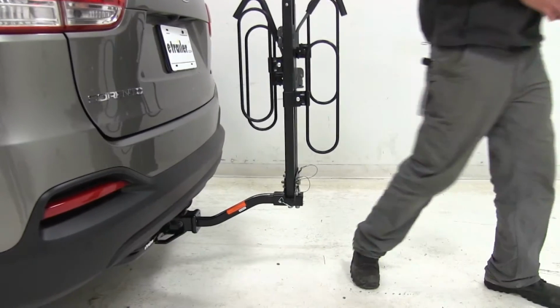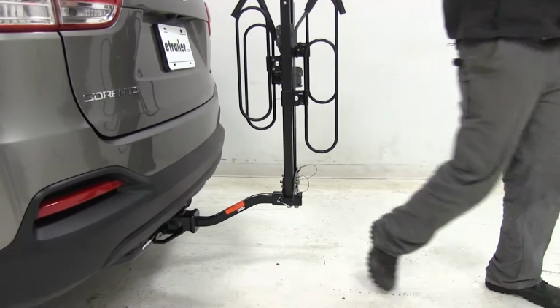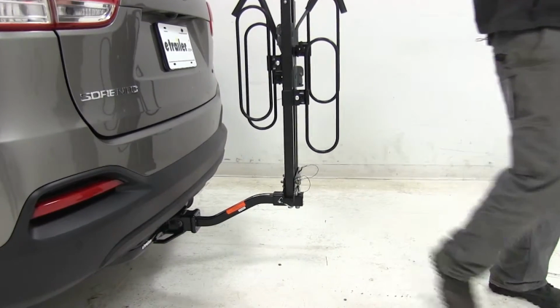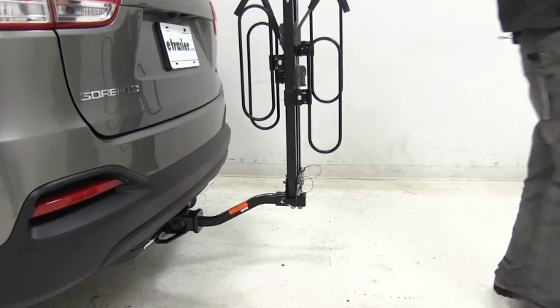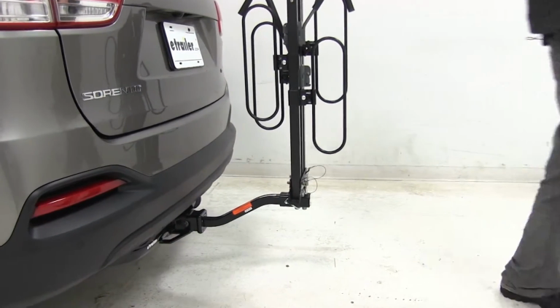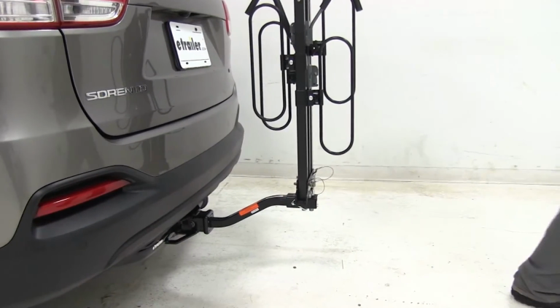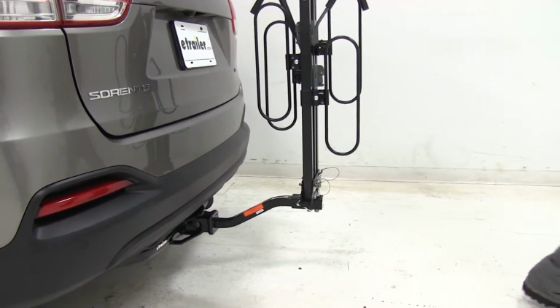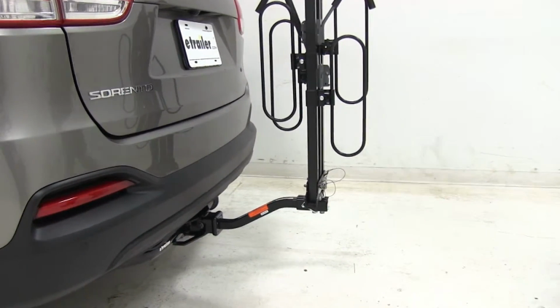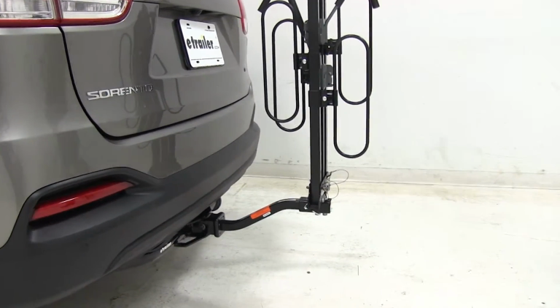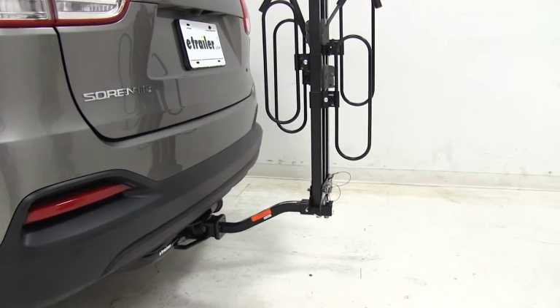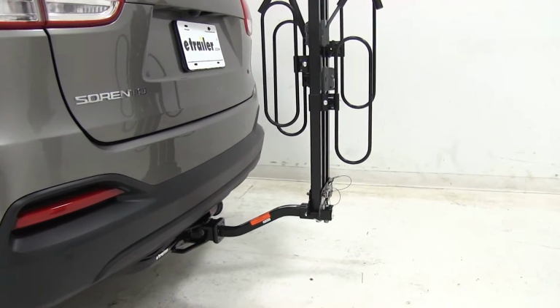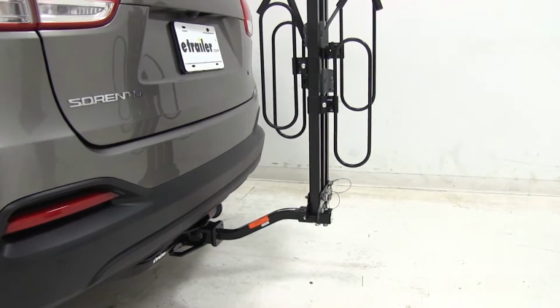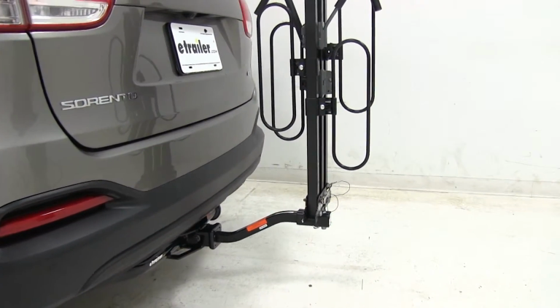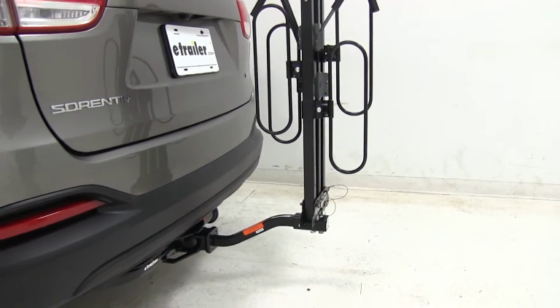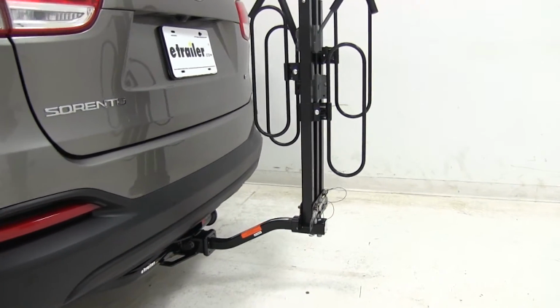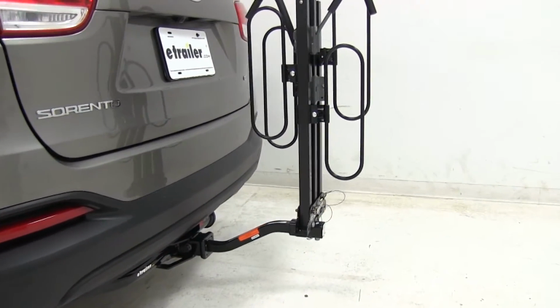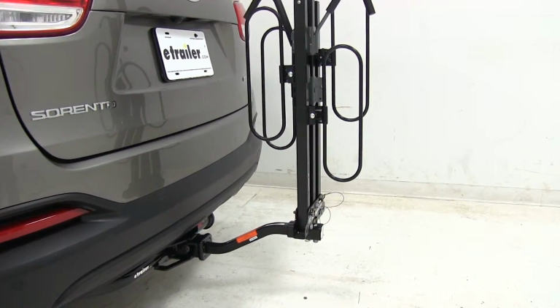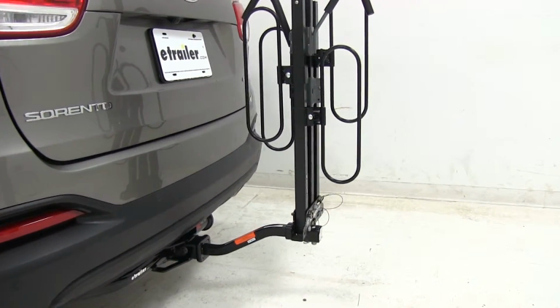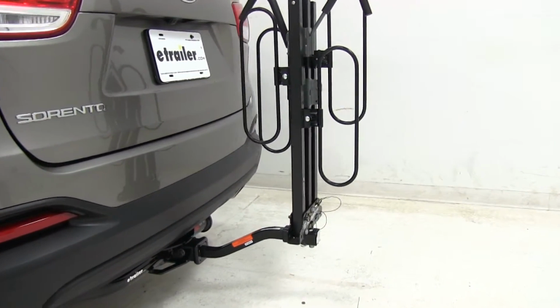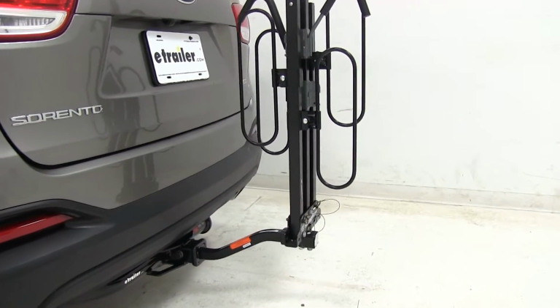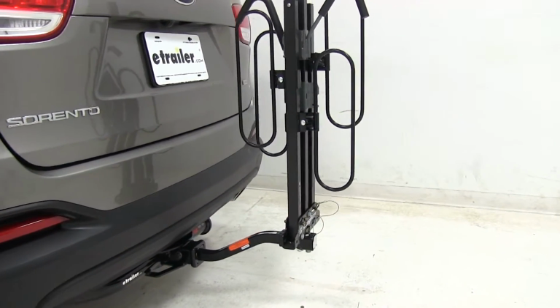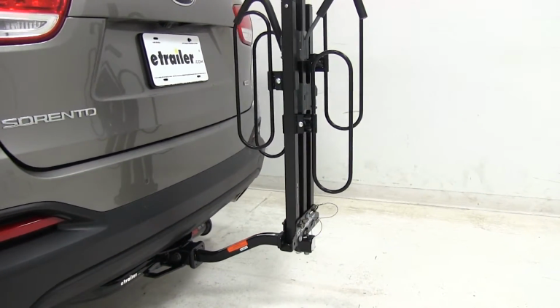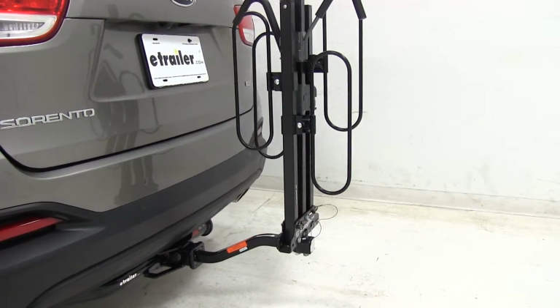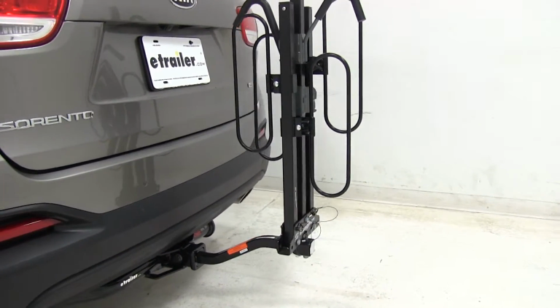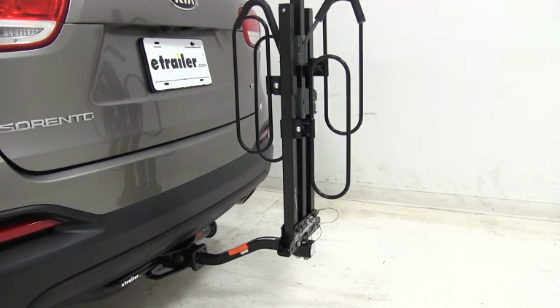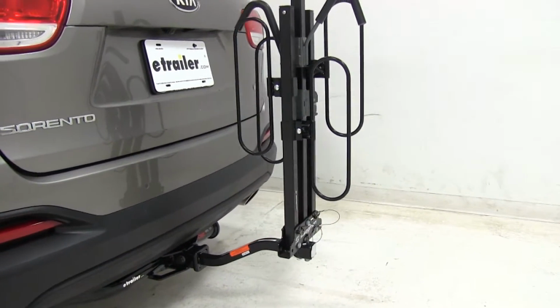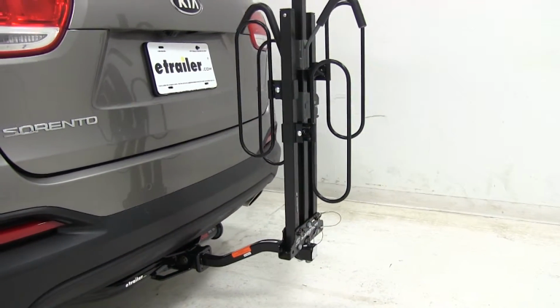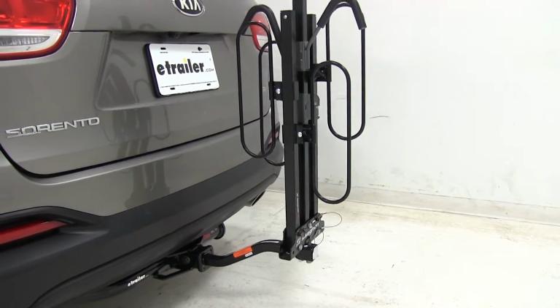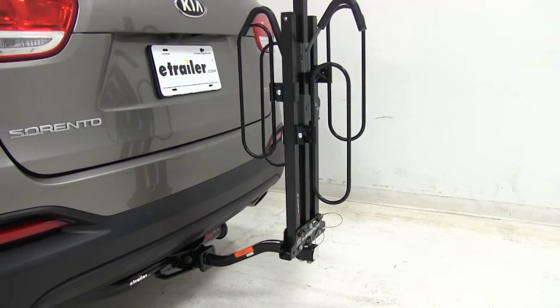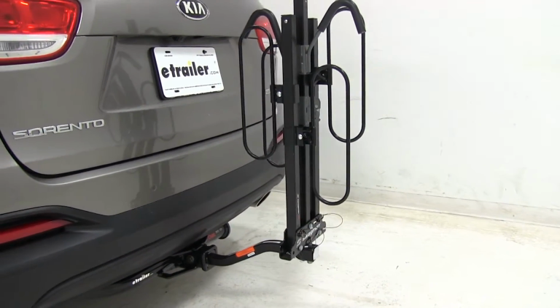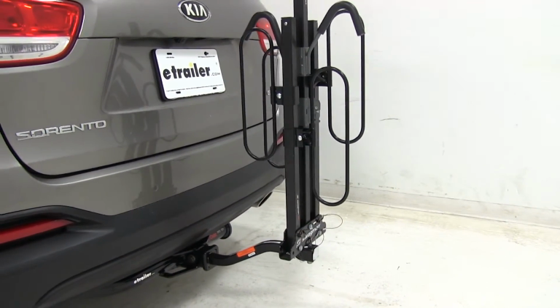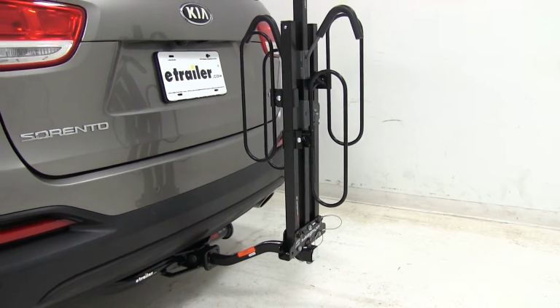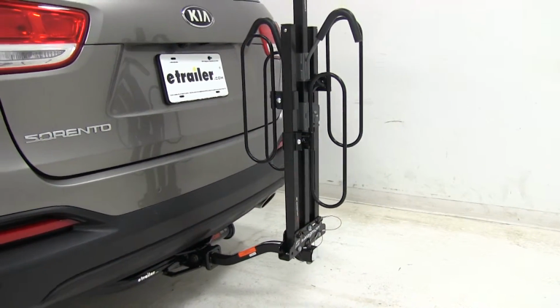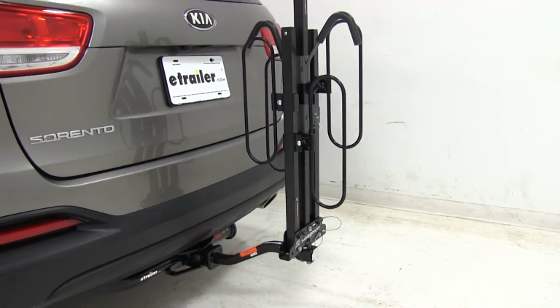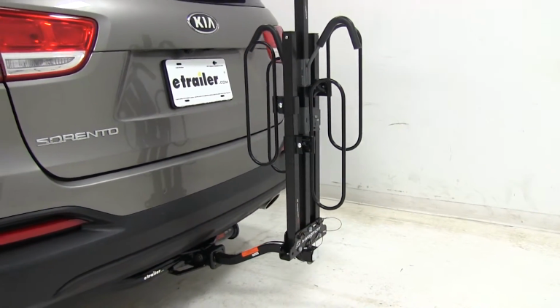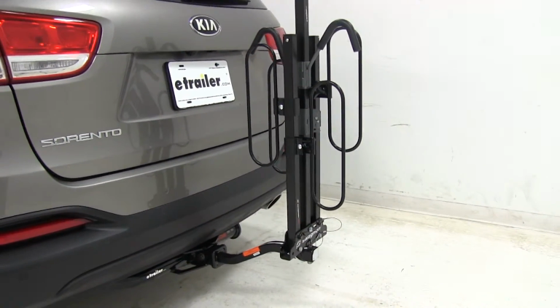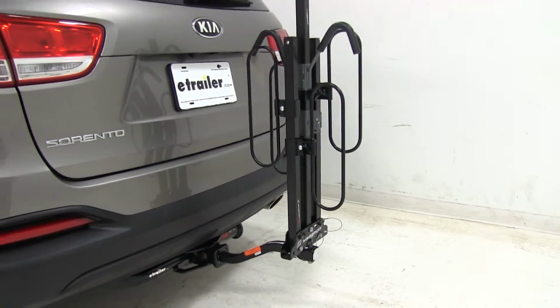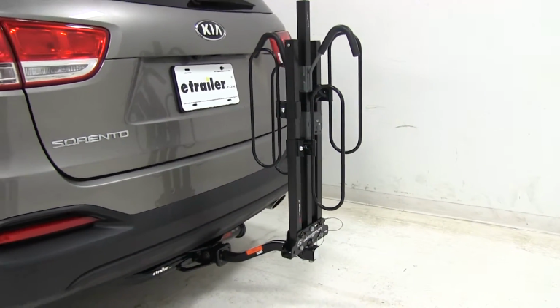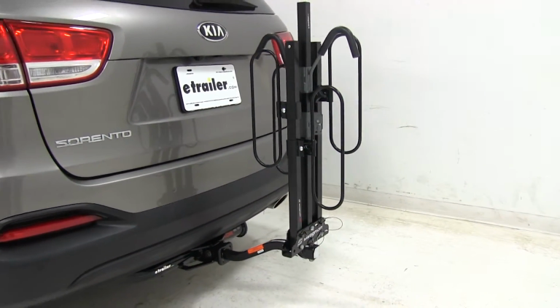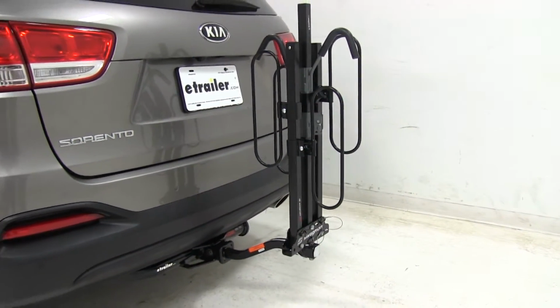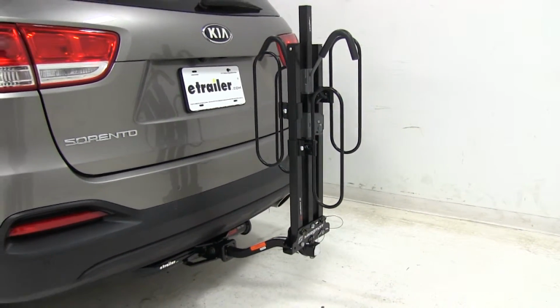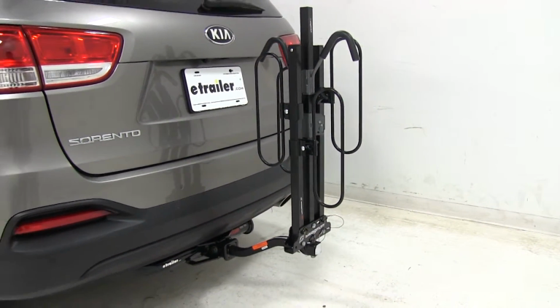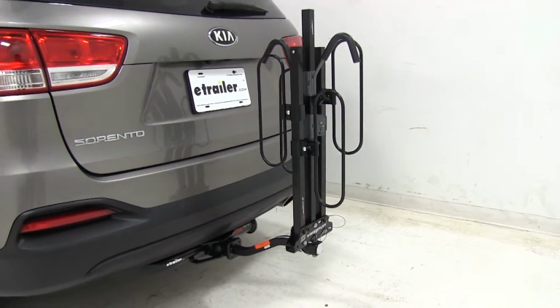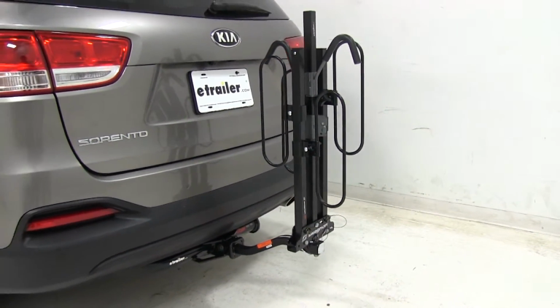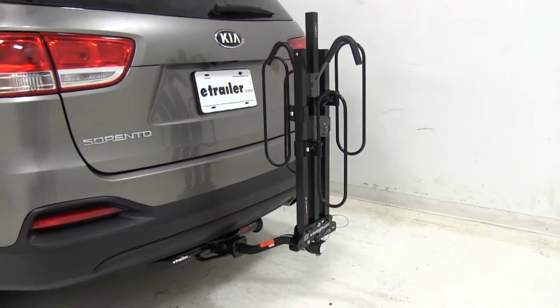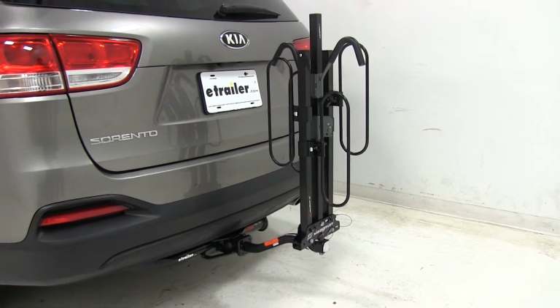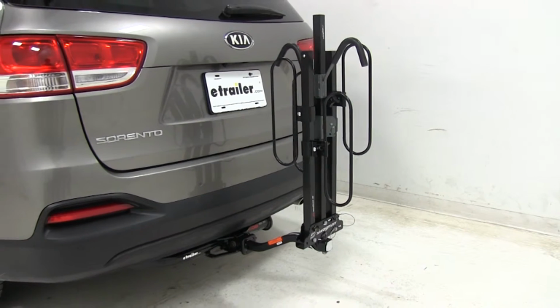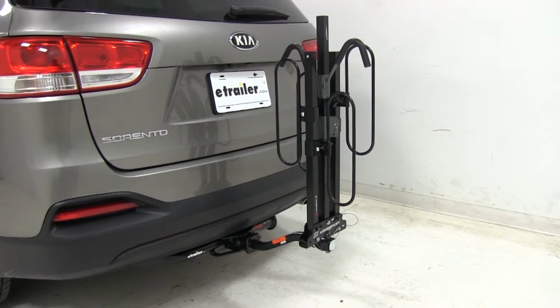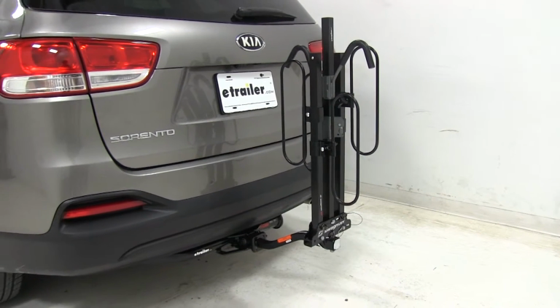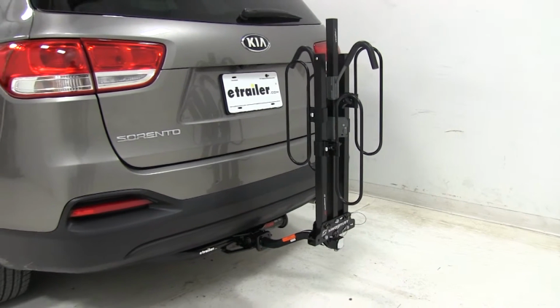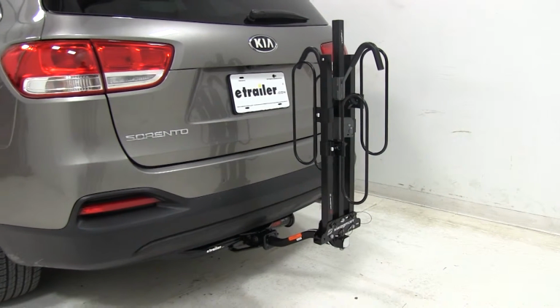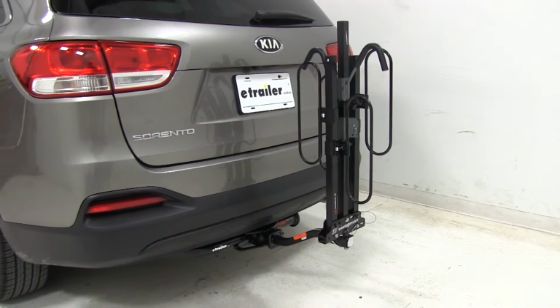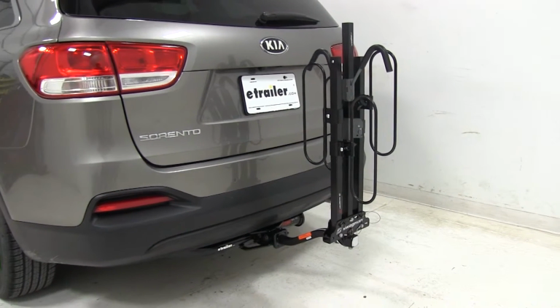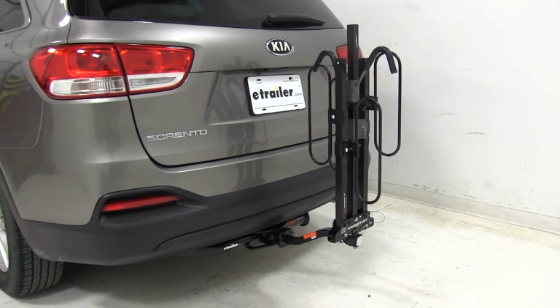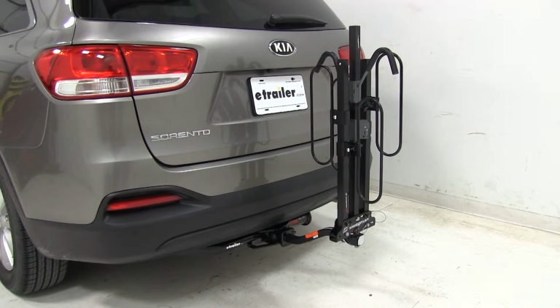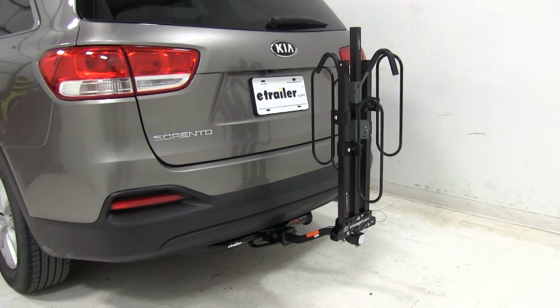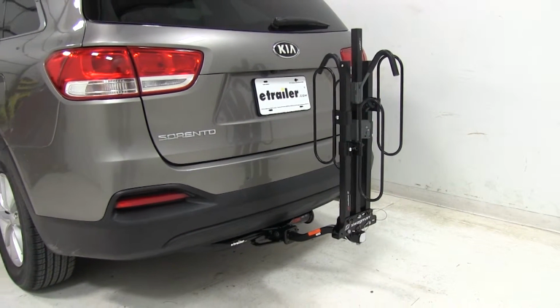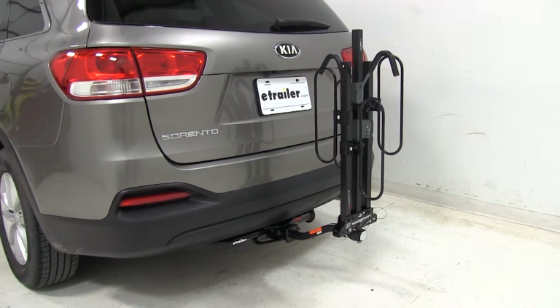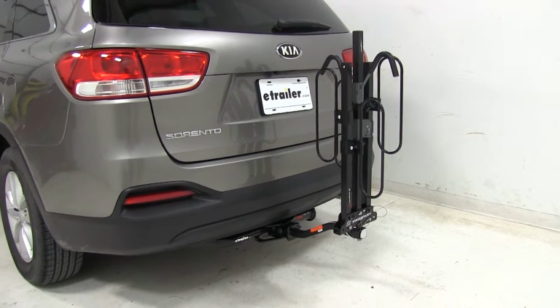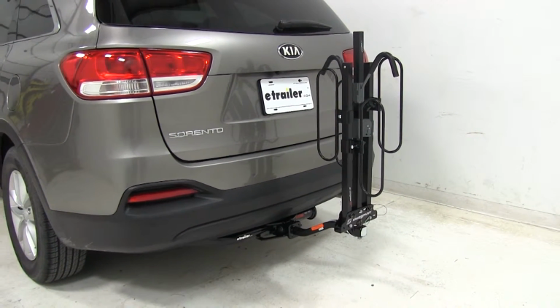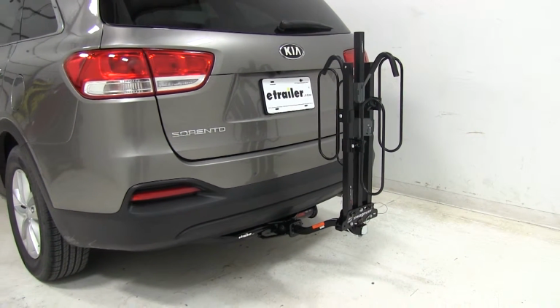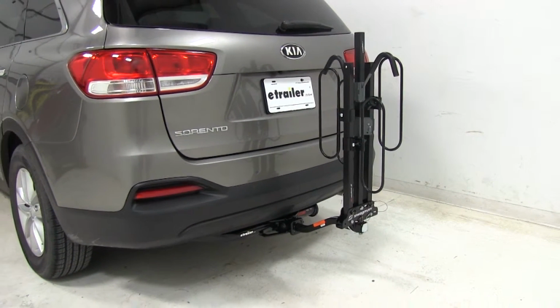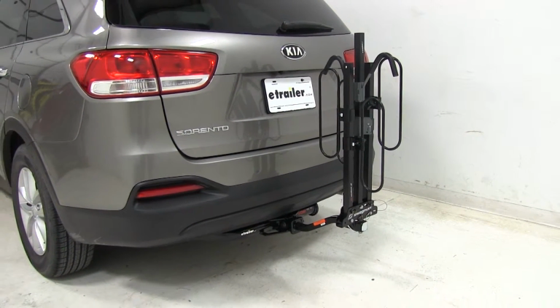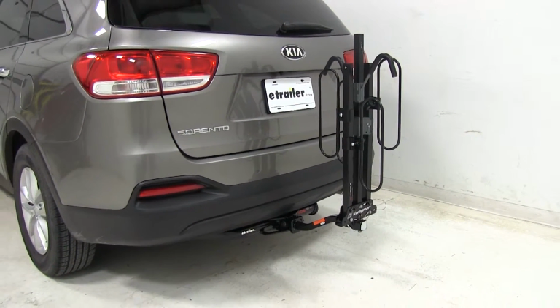Now that we've had a good look at the Swagman XC2, we've seen how it's going to look and fit on our 2016 Kia Sorento.